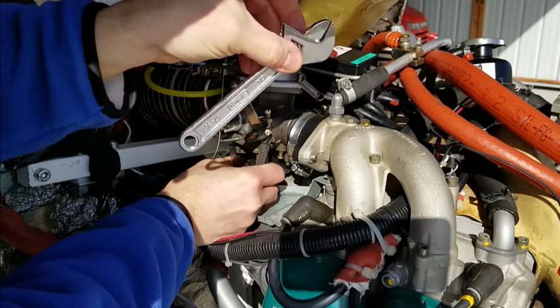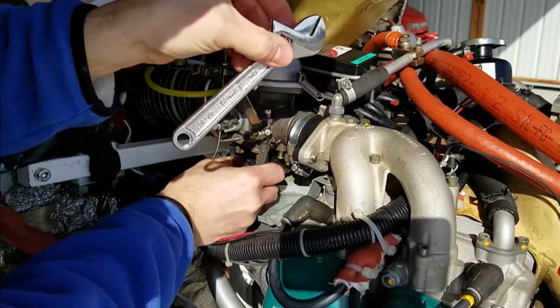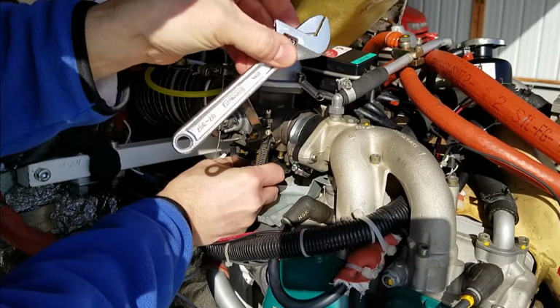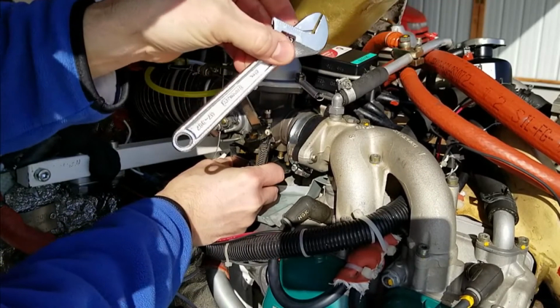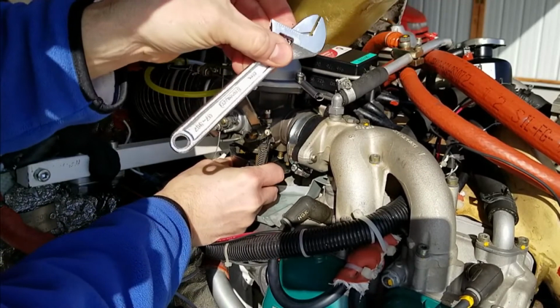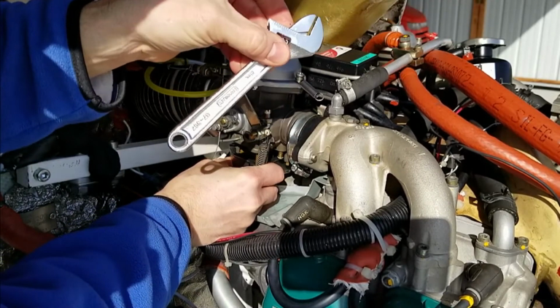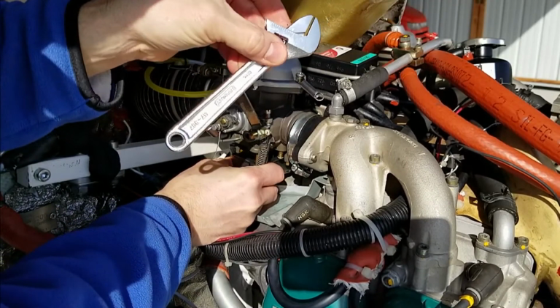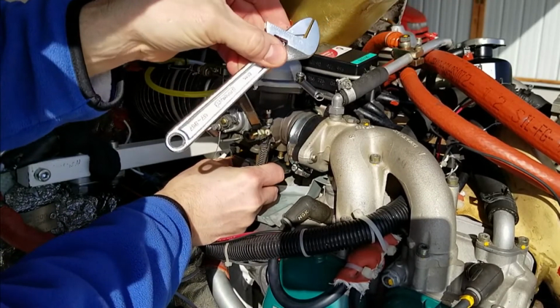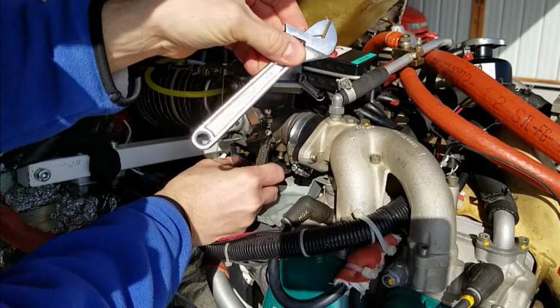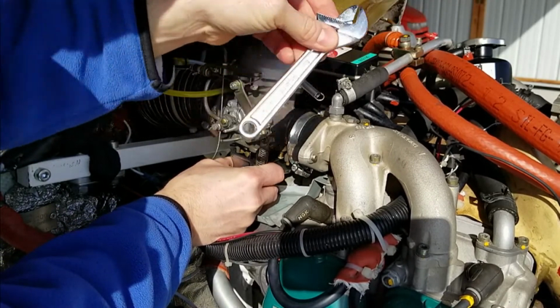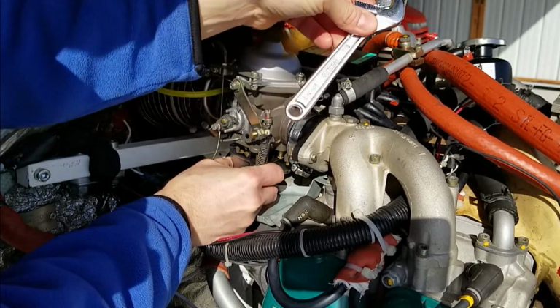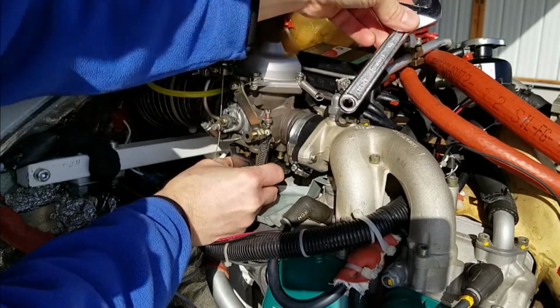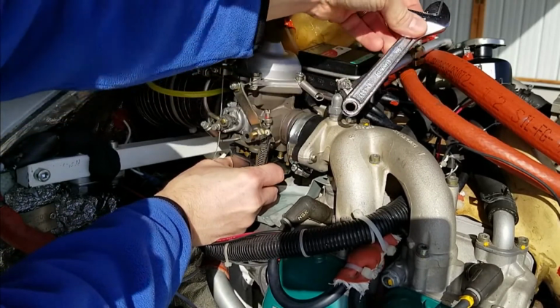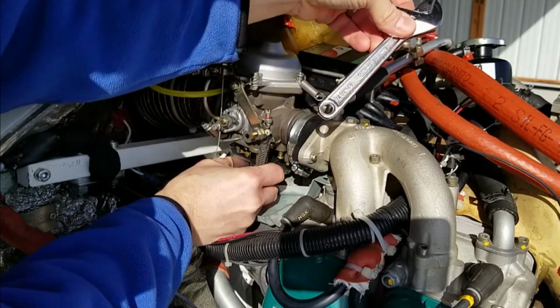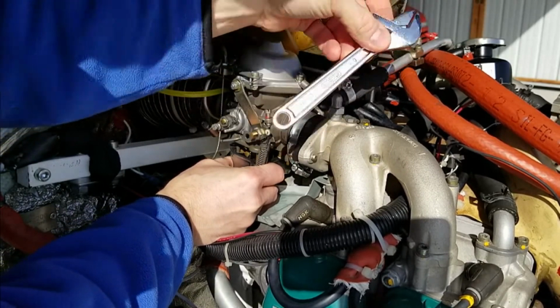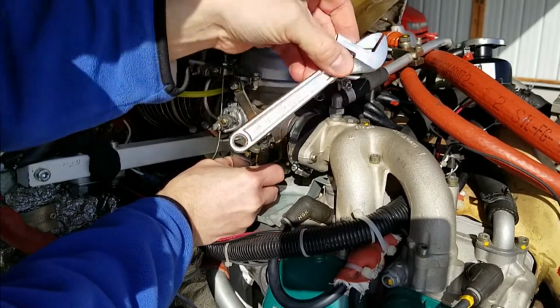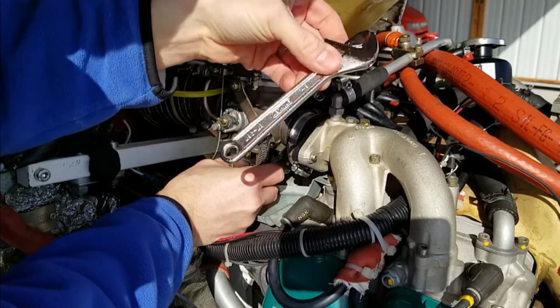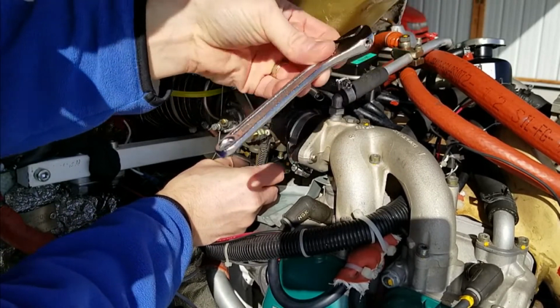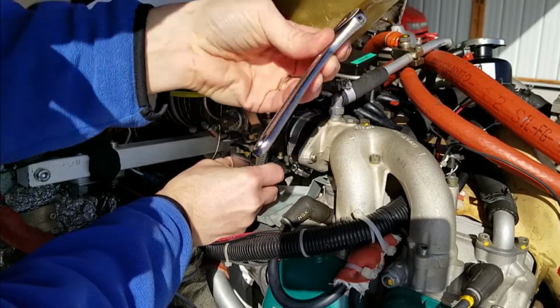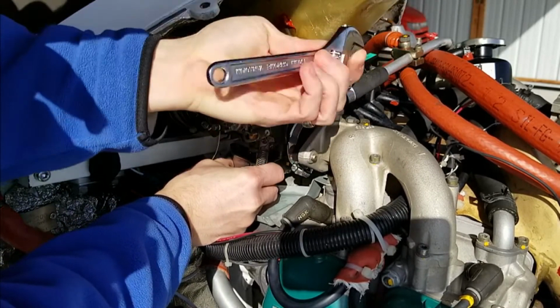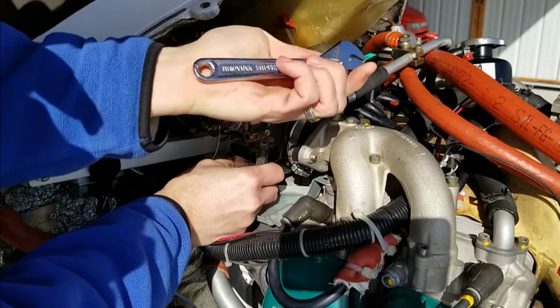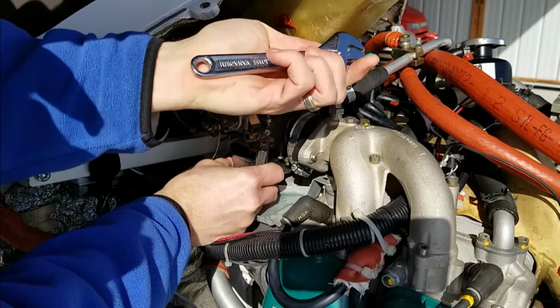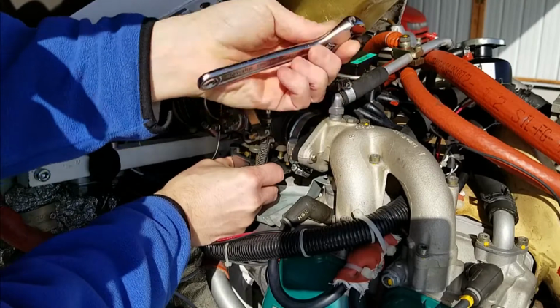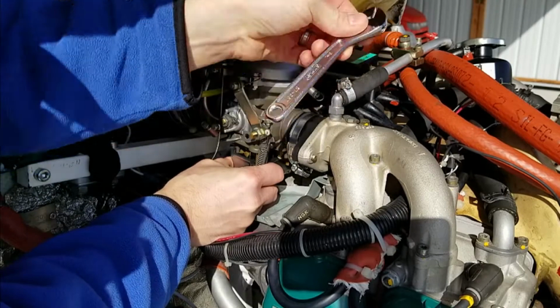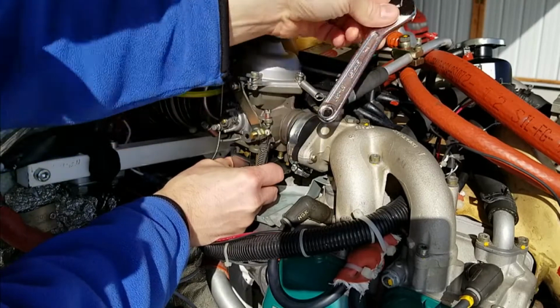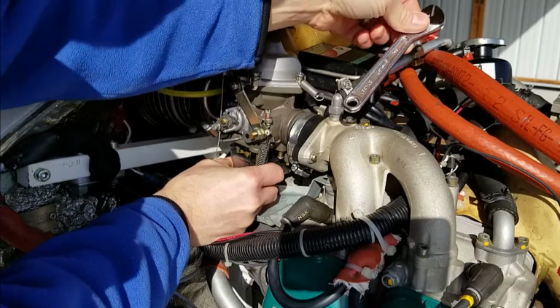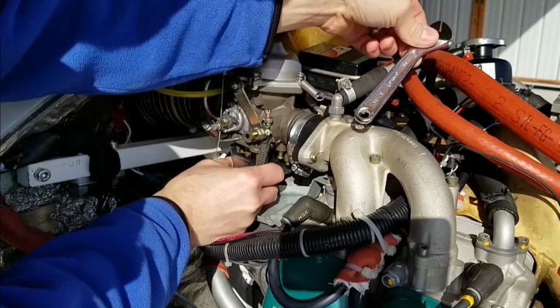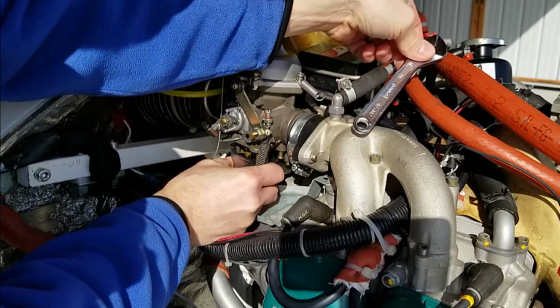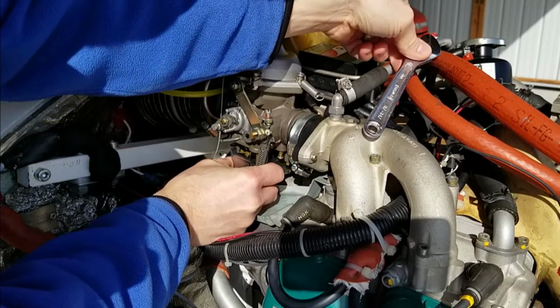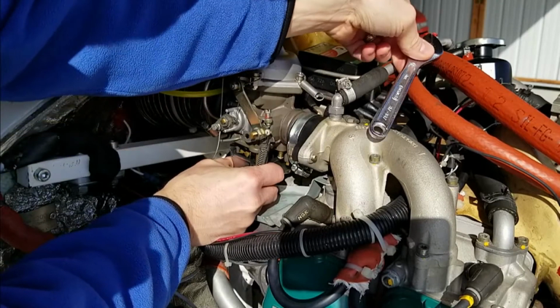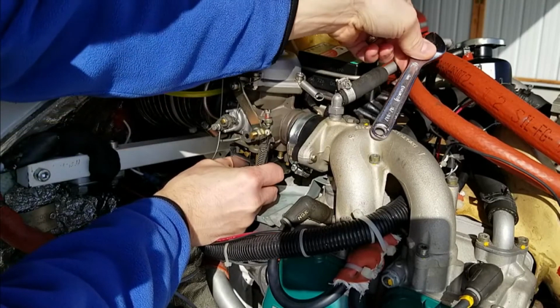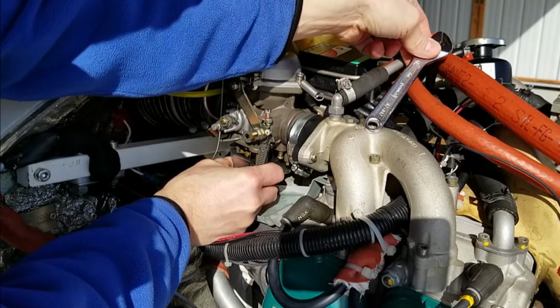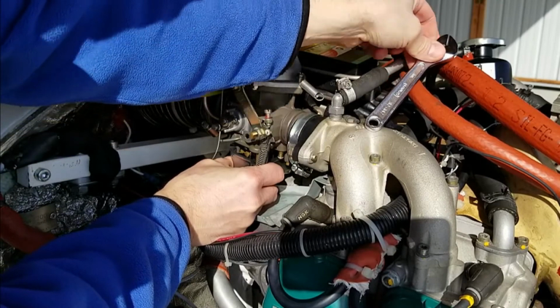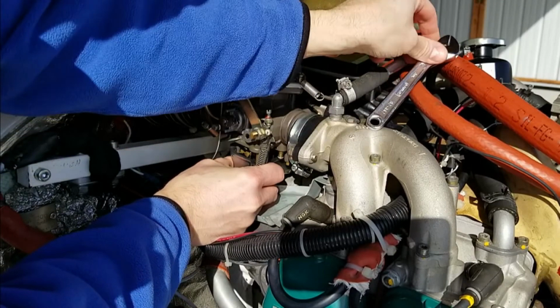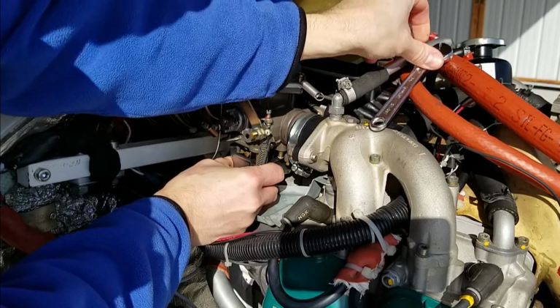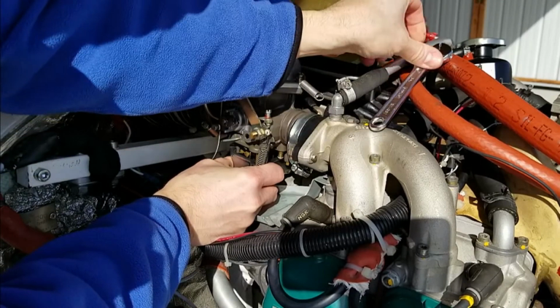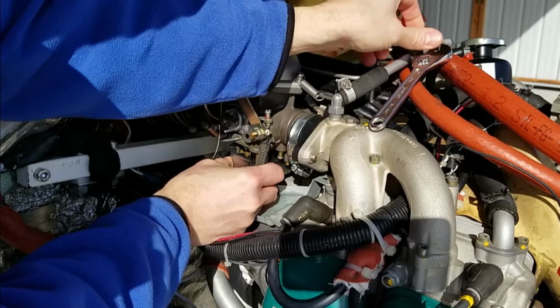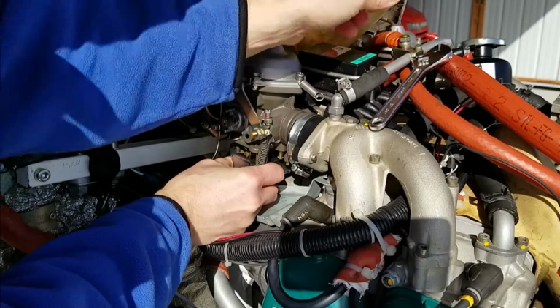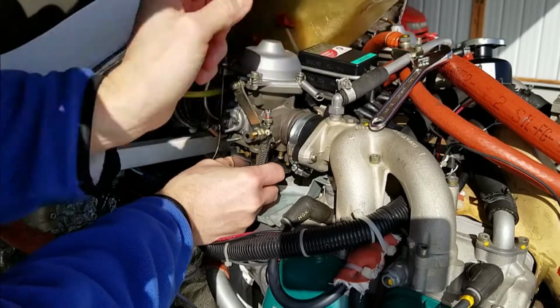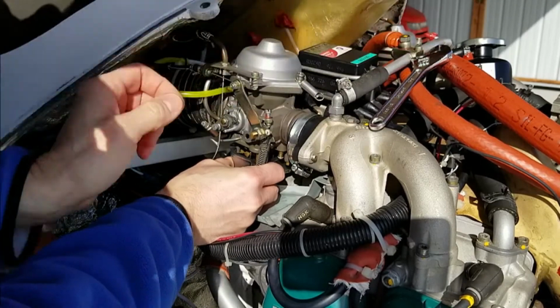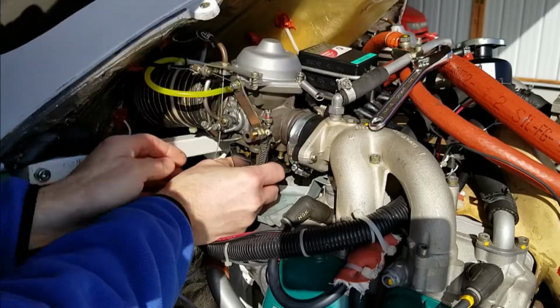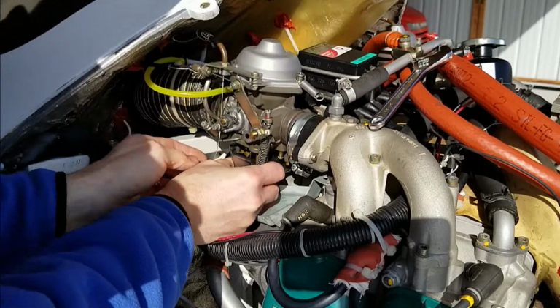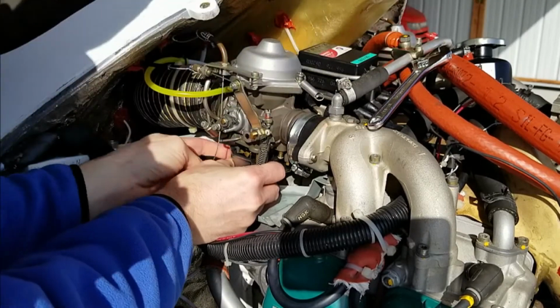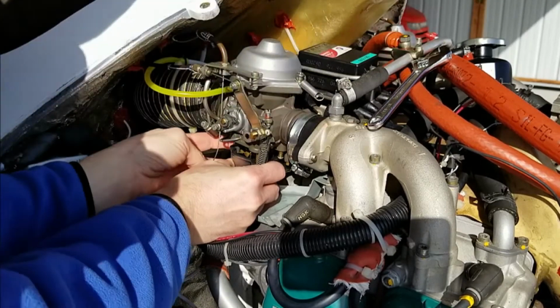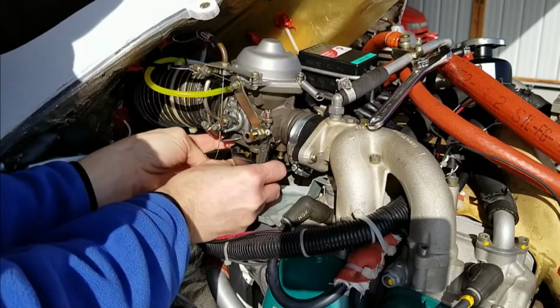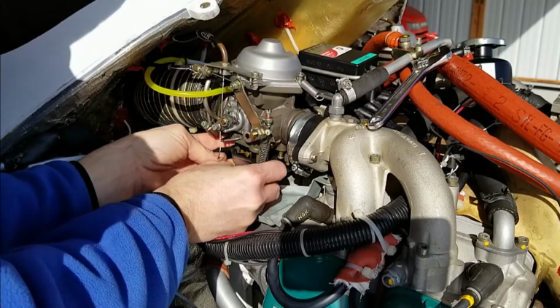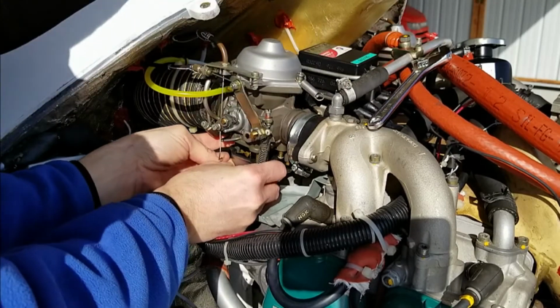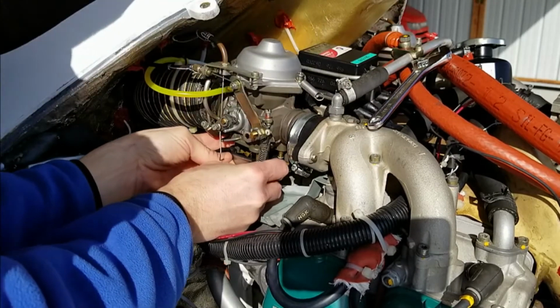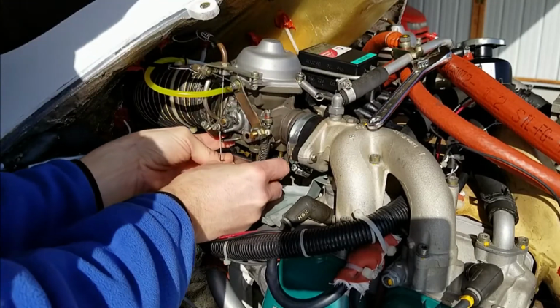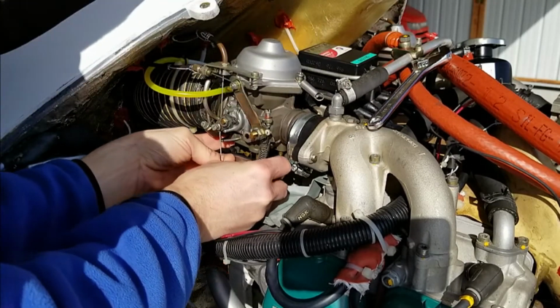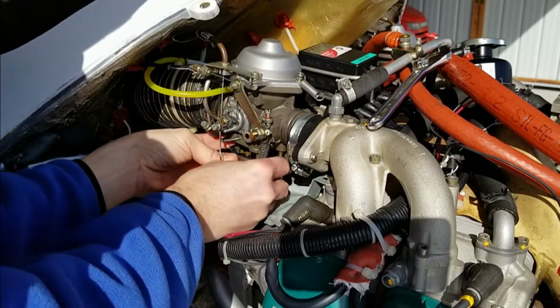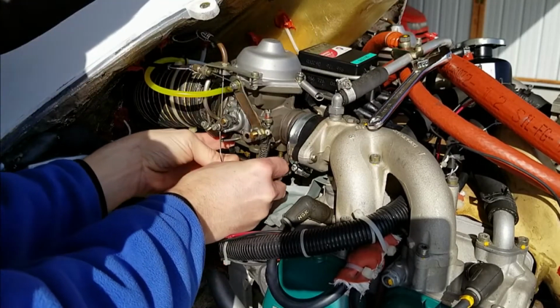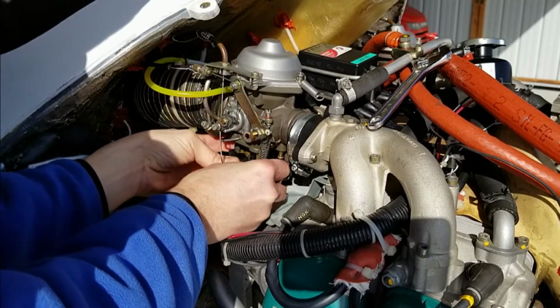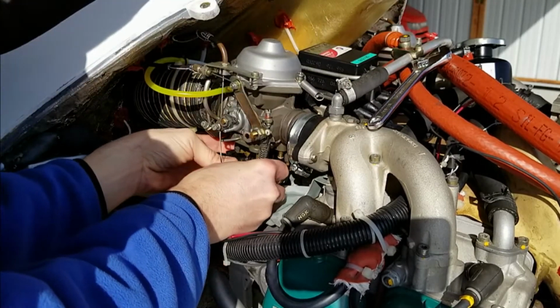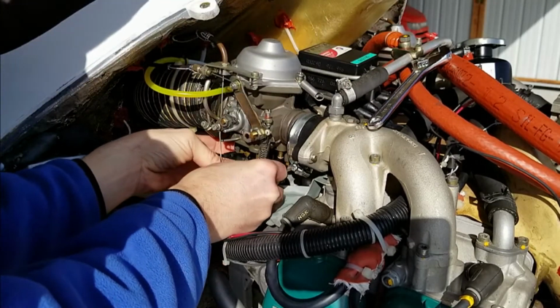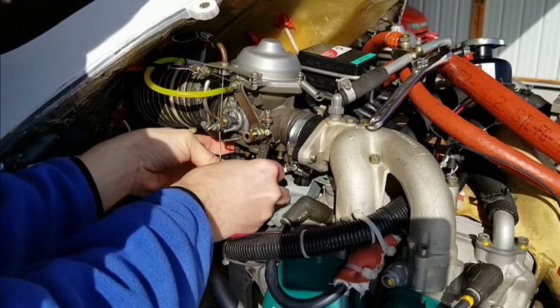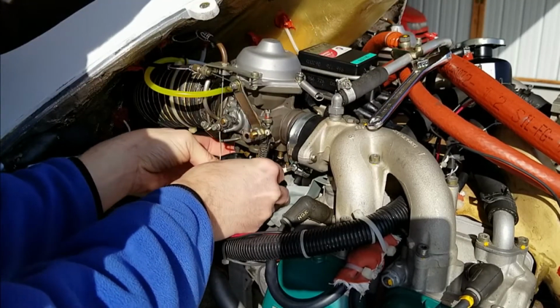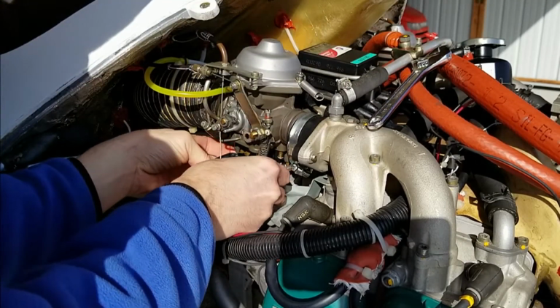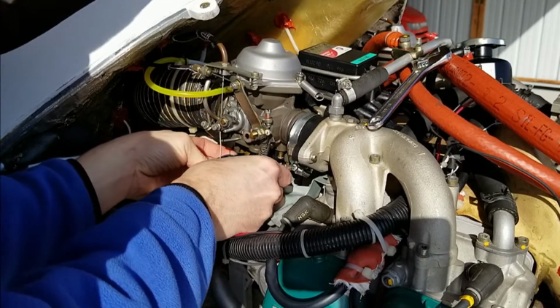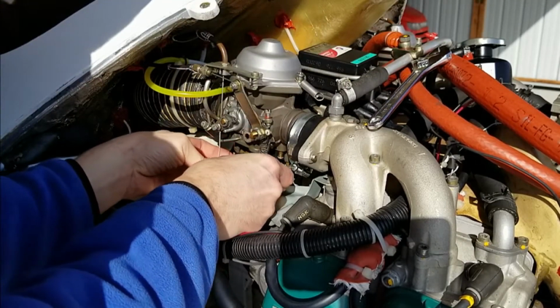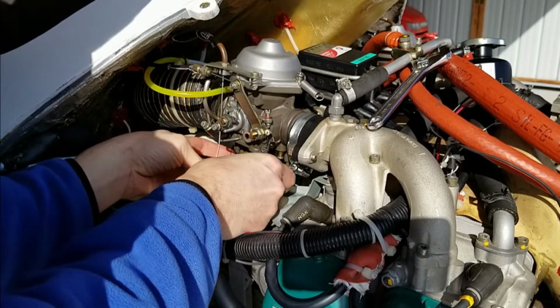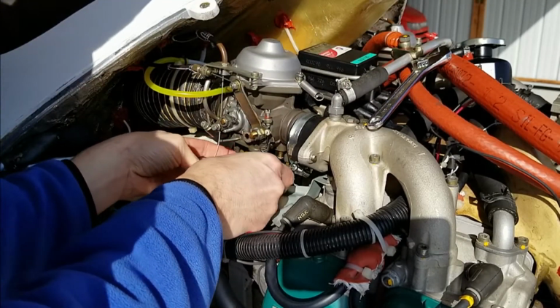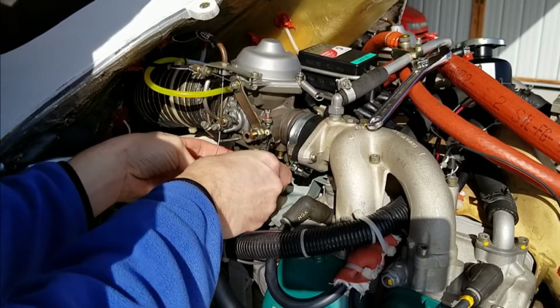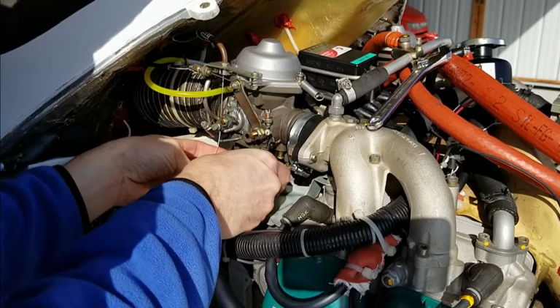It's the perfect tool for the job. Sometimes crescent wrenches have a purpose on an aircraft — not often, but in this case, it's sweet.